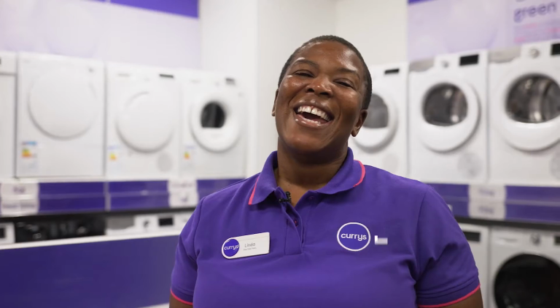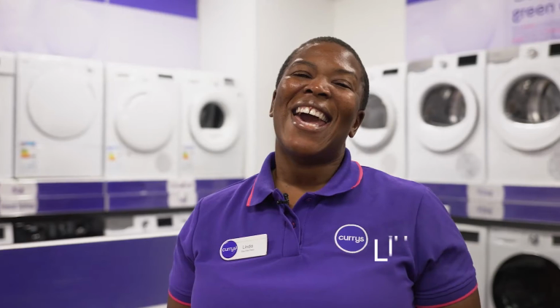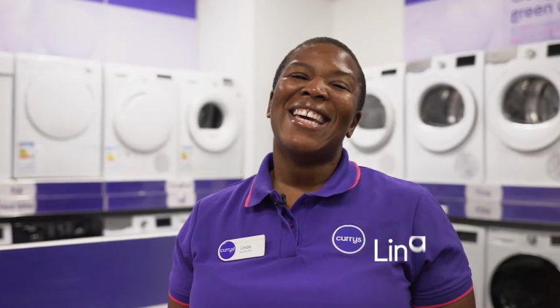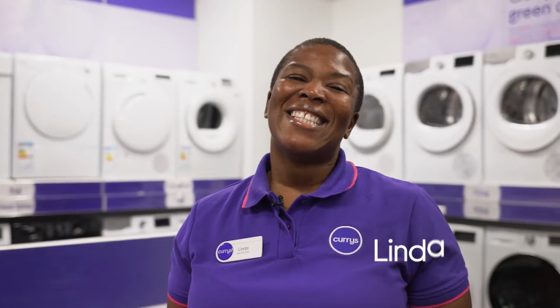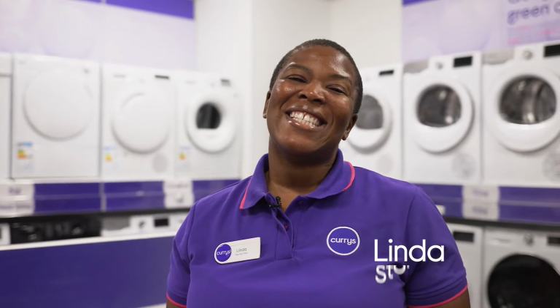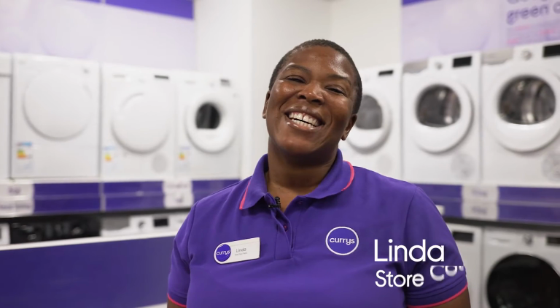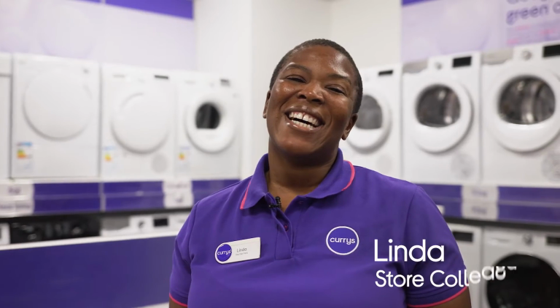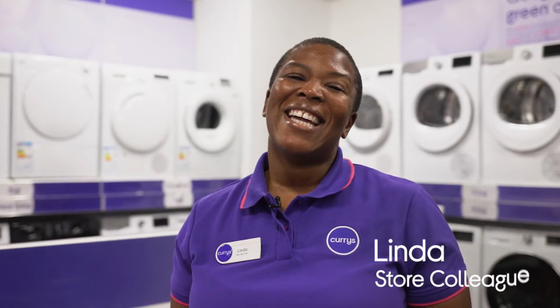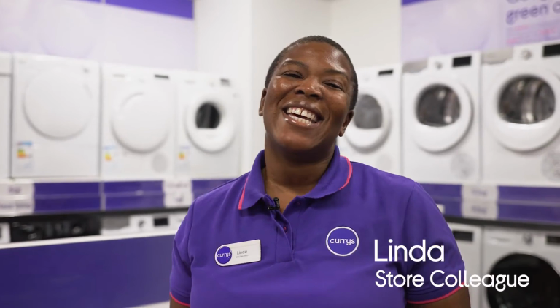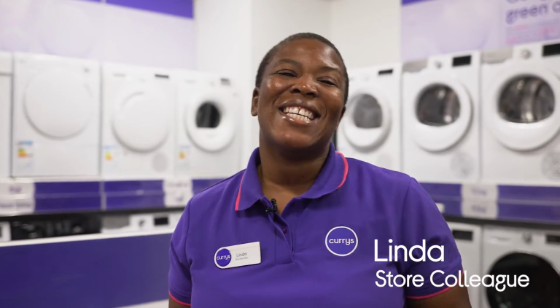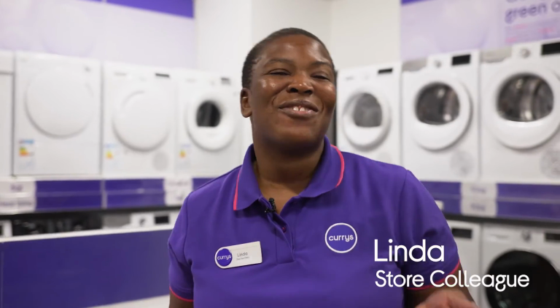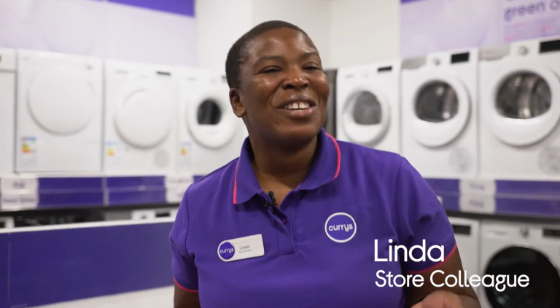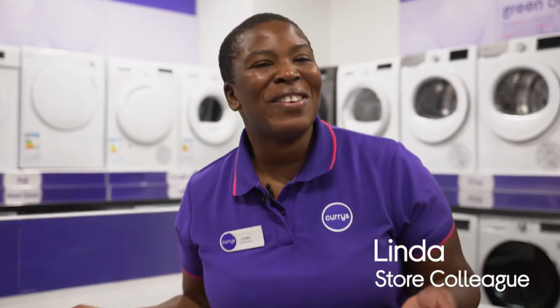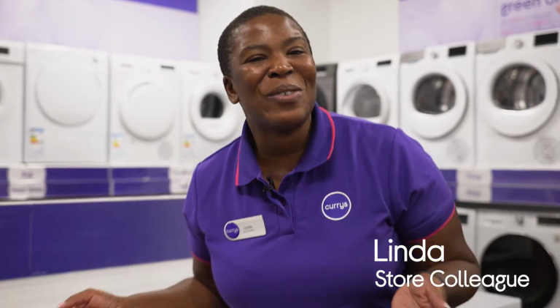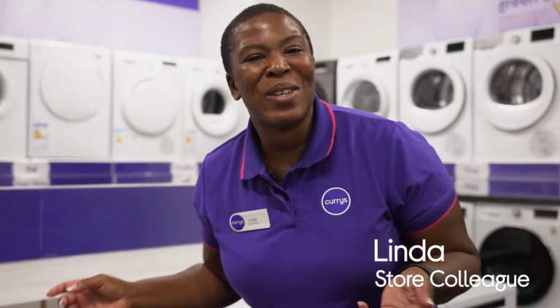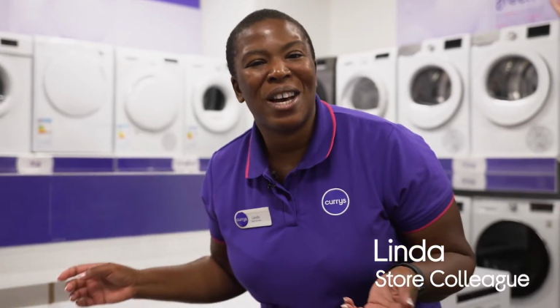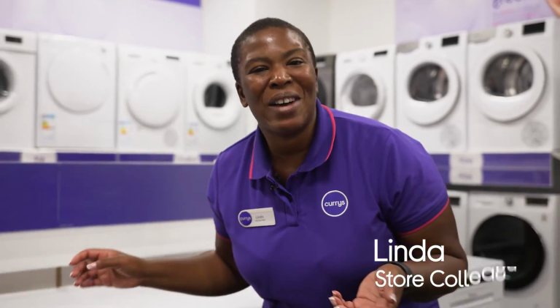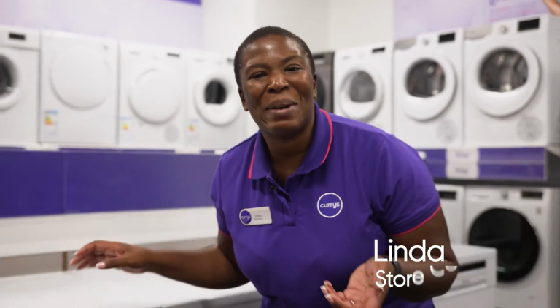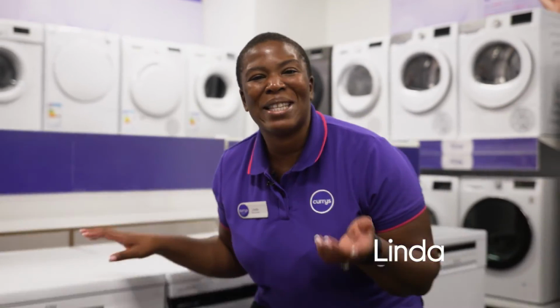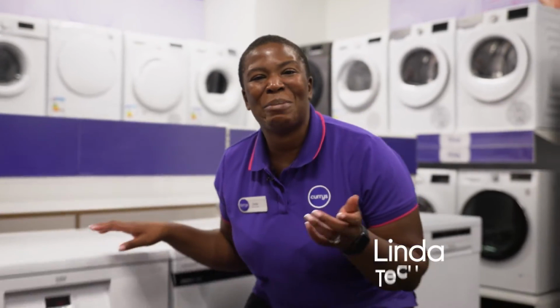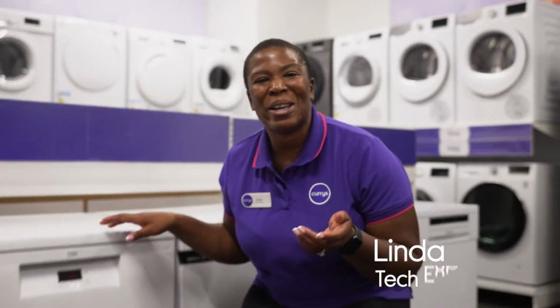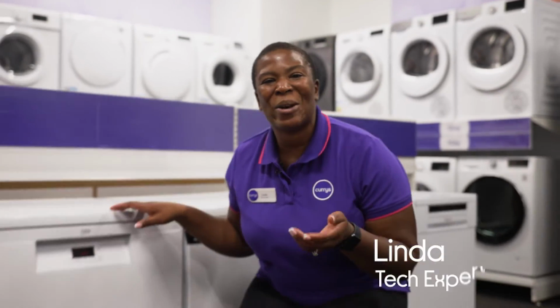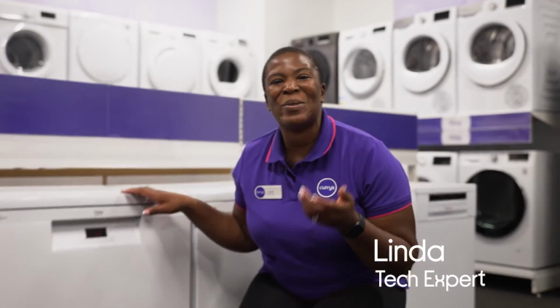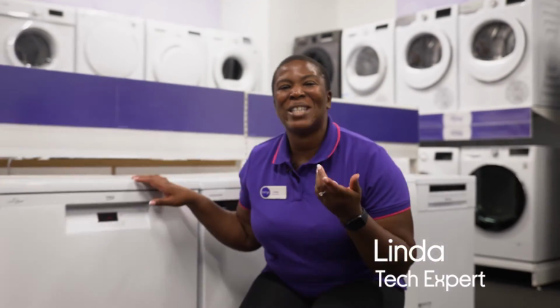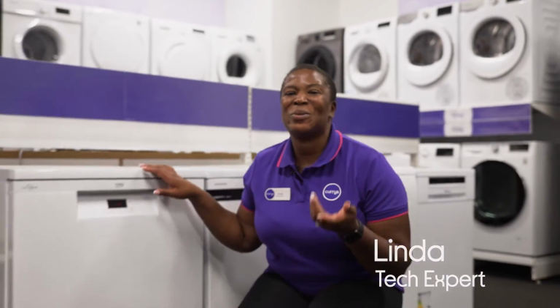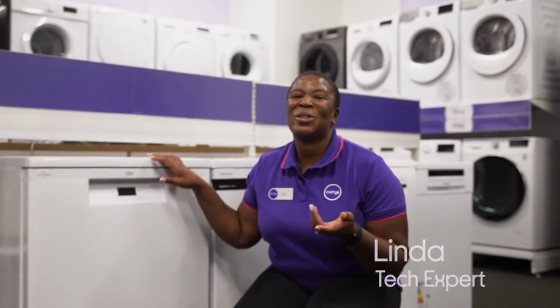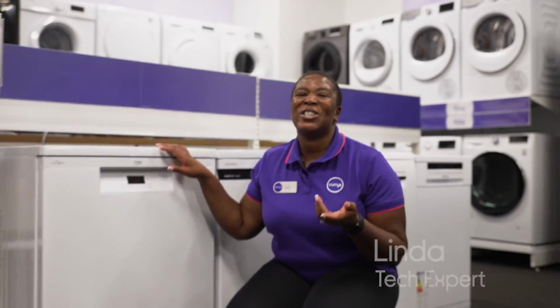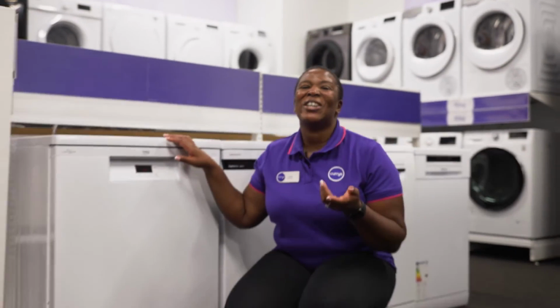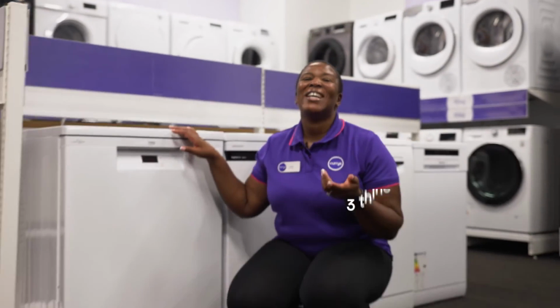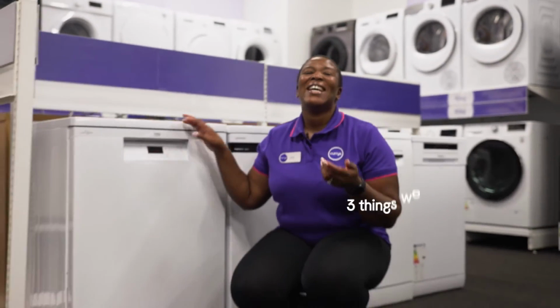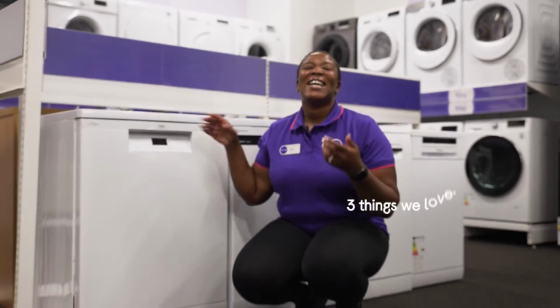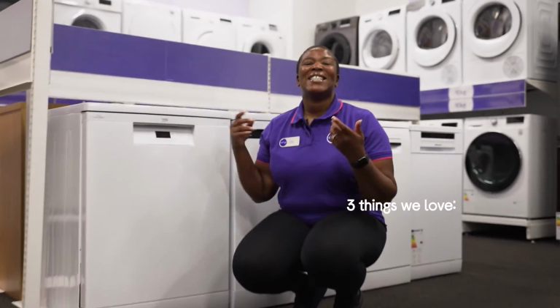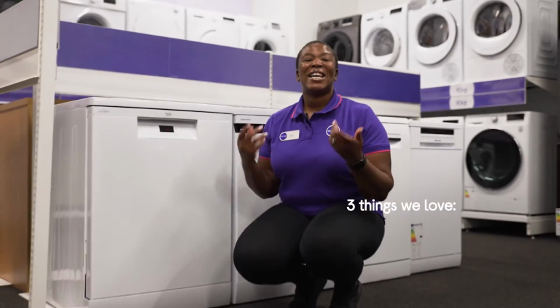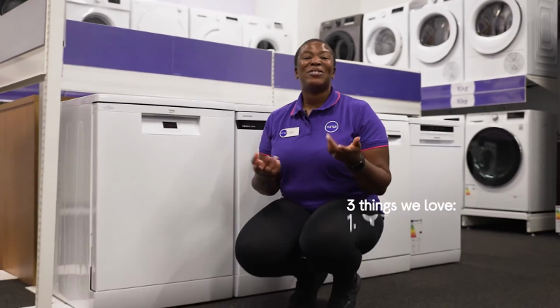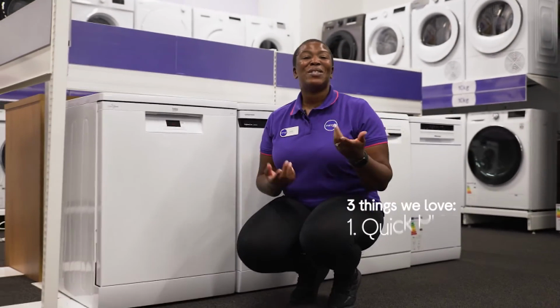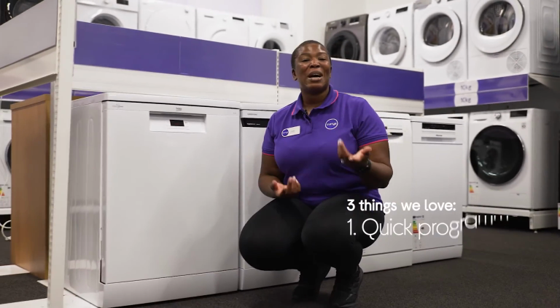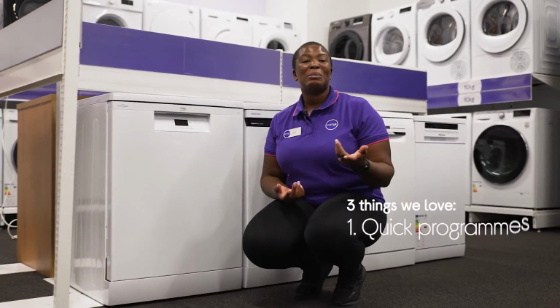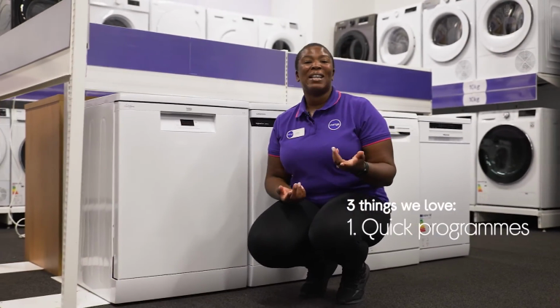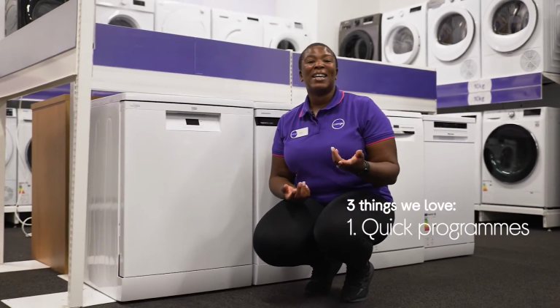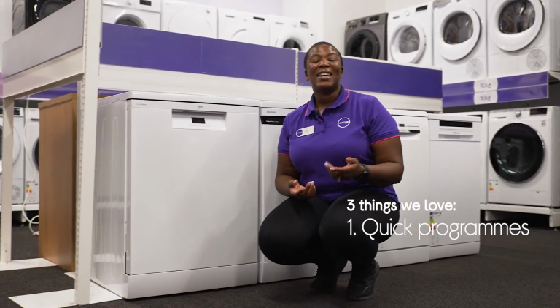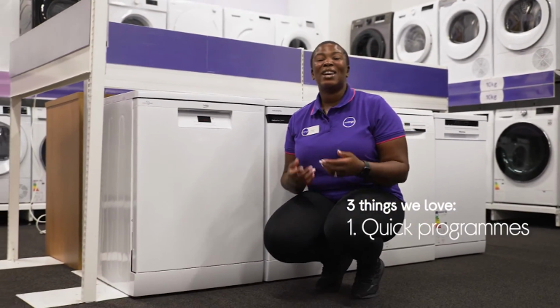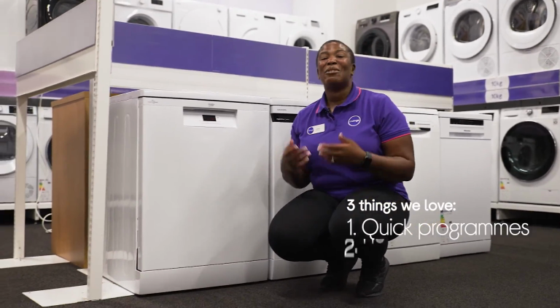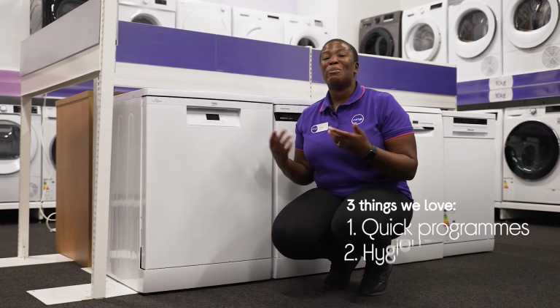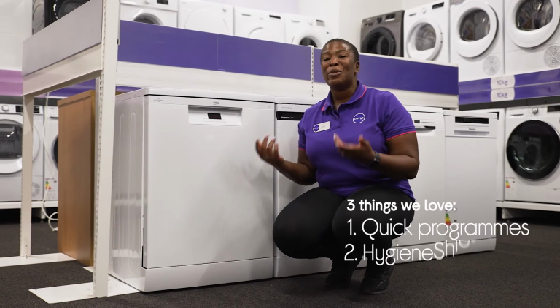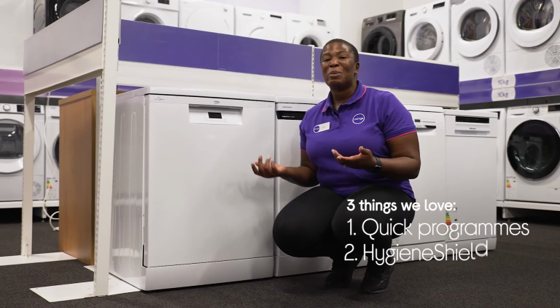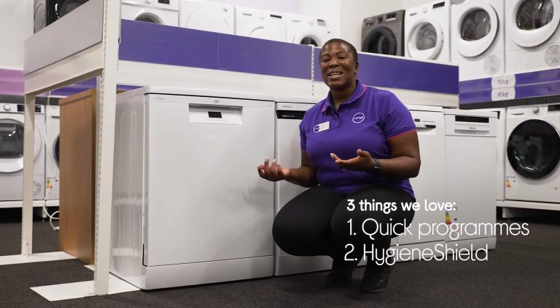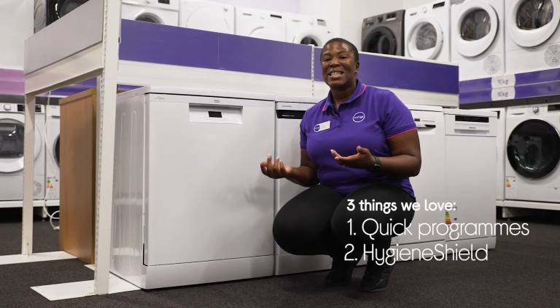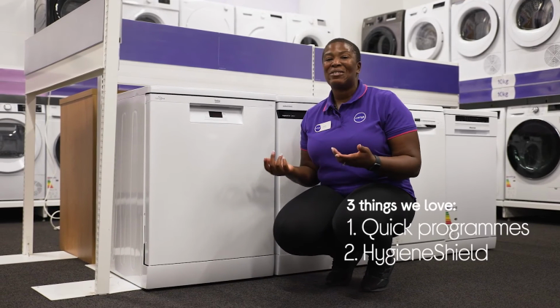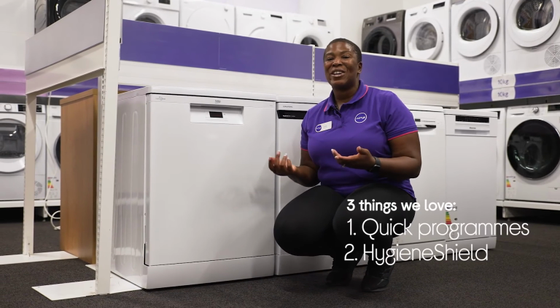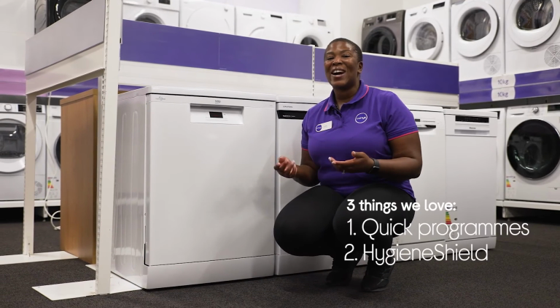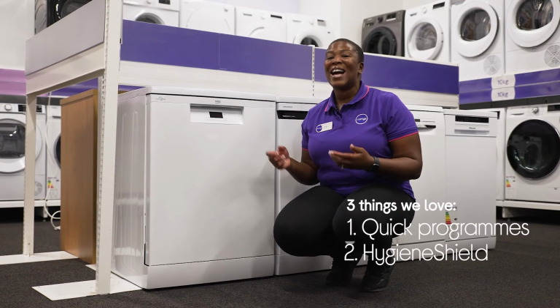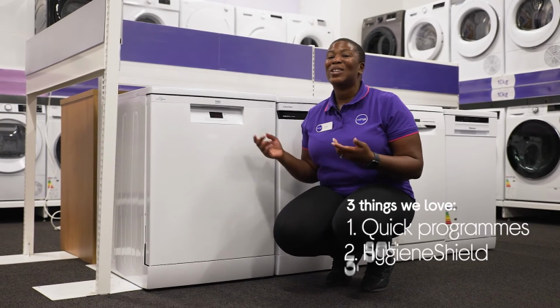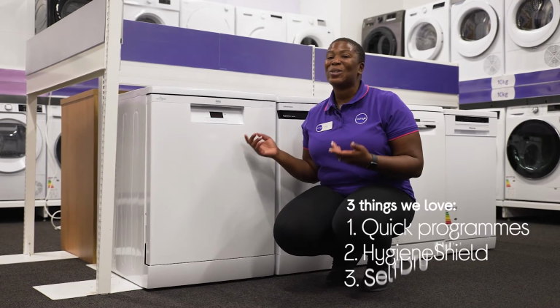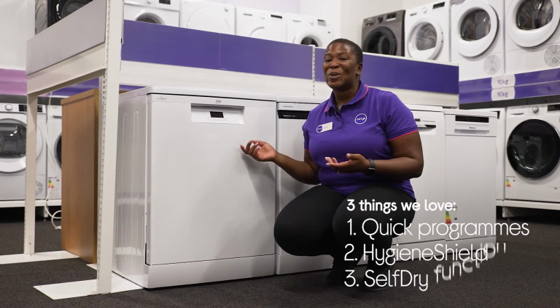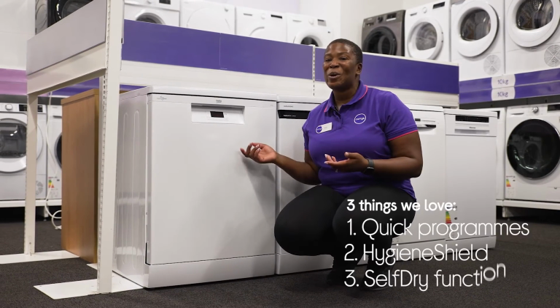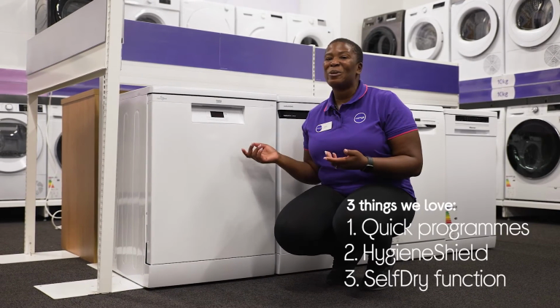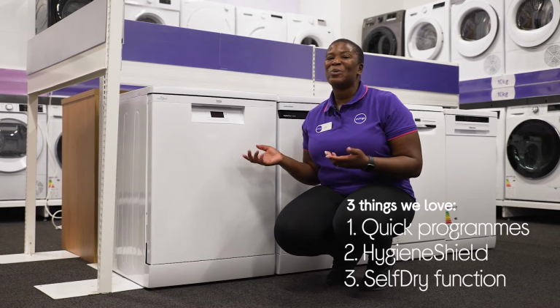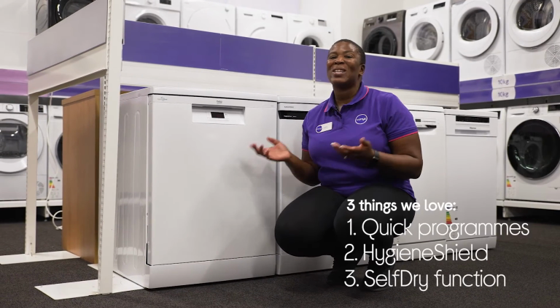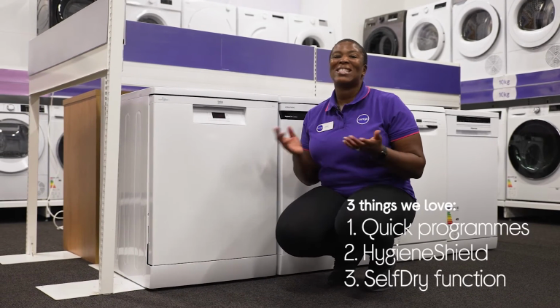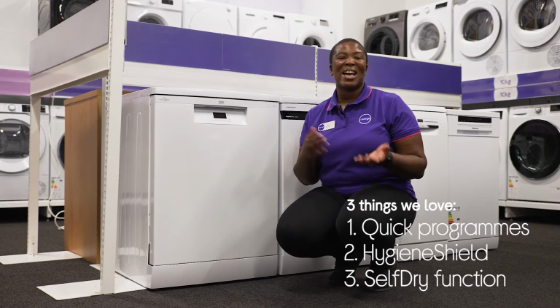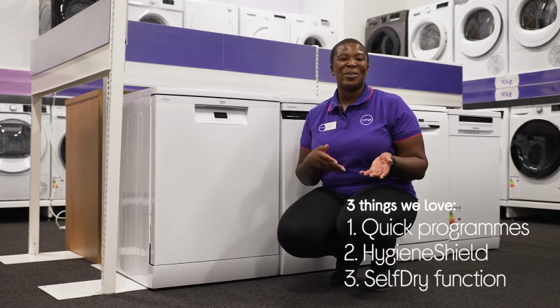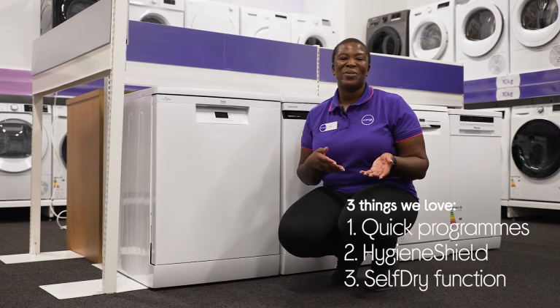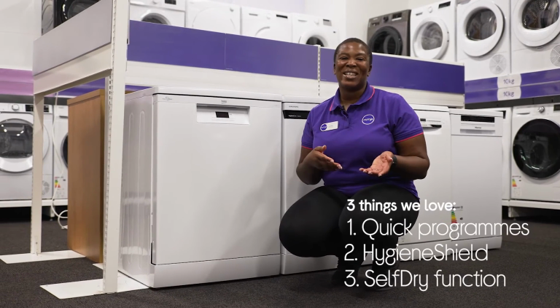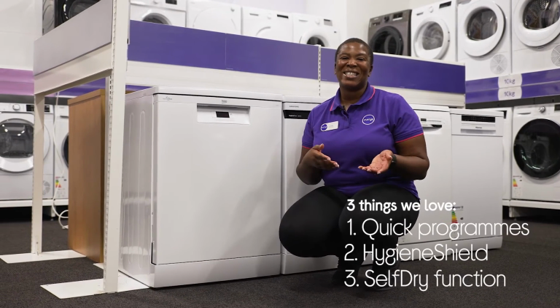Hey, it's Linda and here's three things we love about this Beko dishwasher. It saves you time and money, it removes bacteria, and the door opens when the cycle finishes.